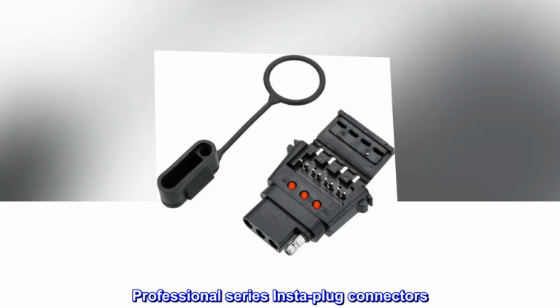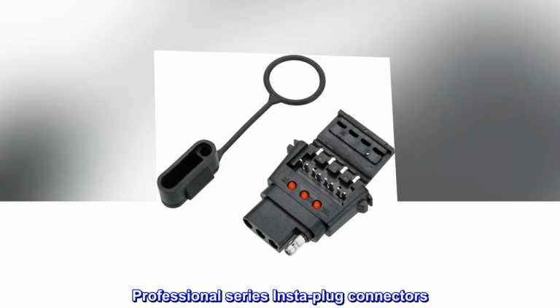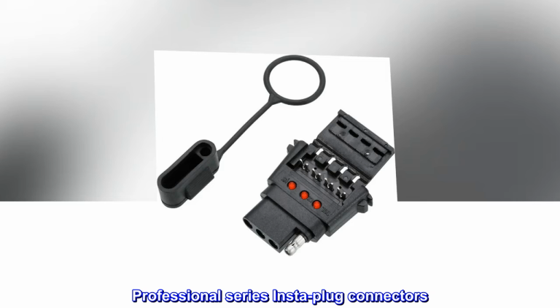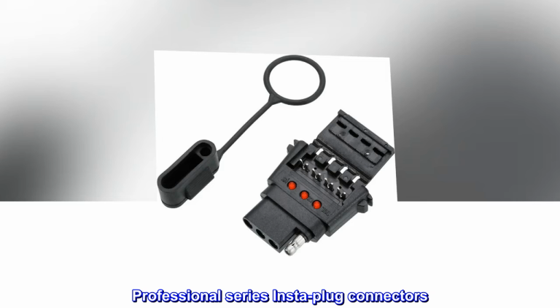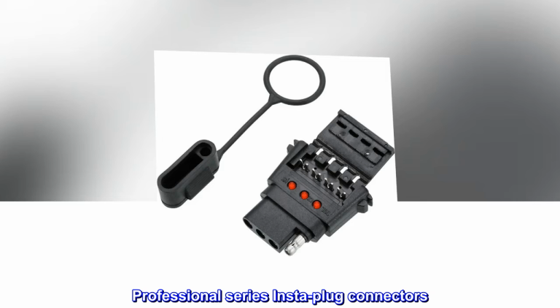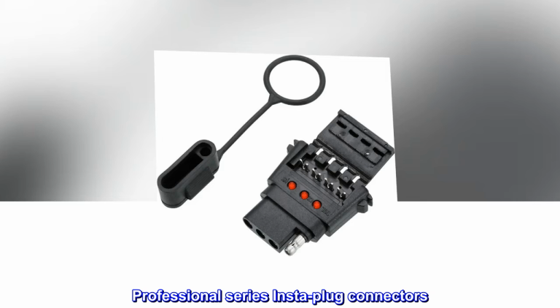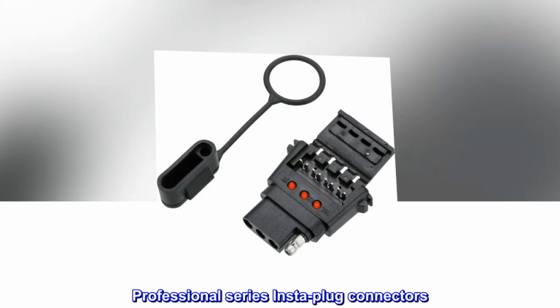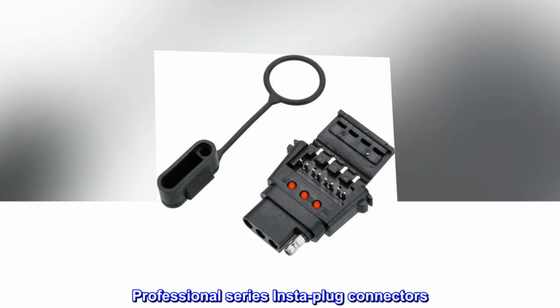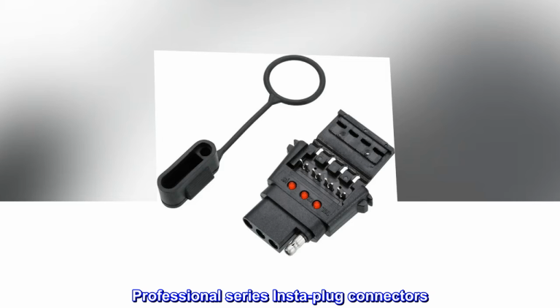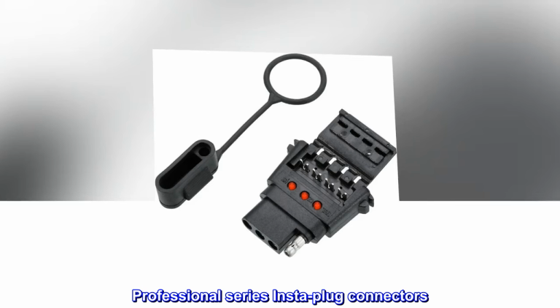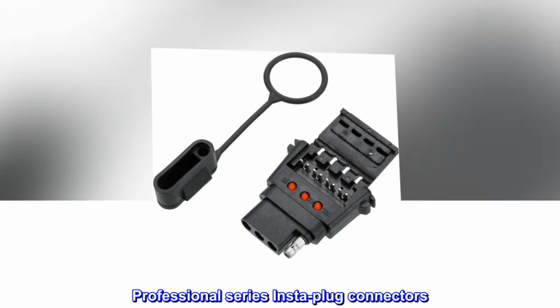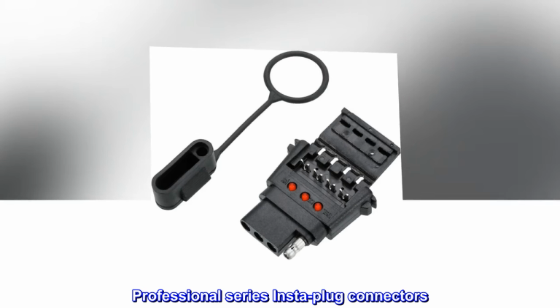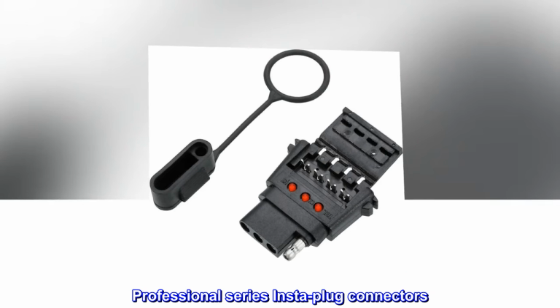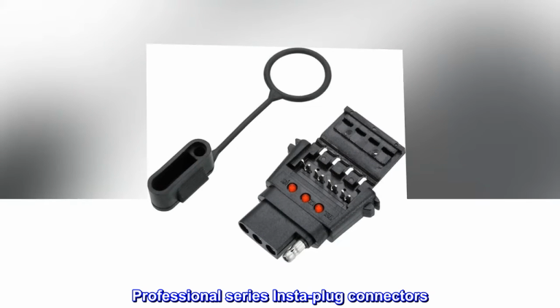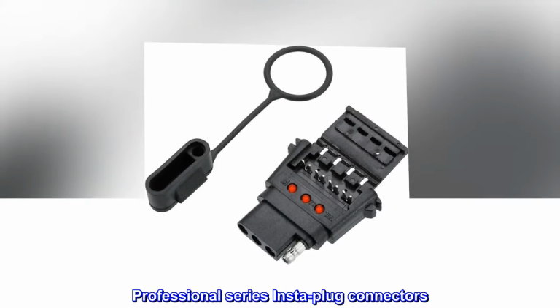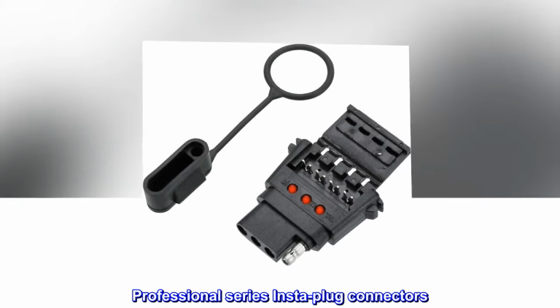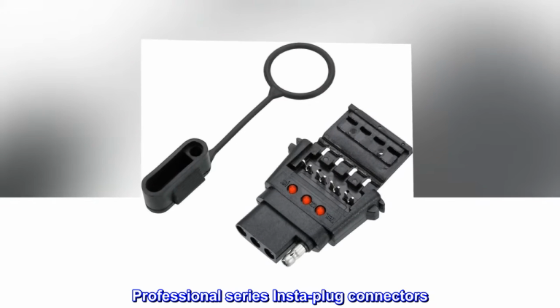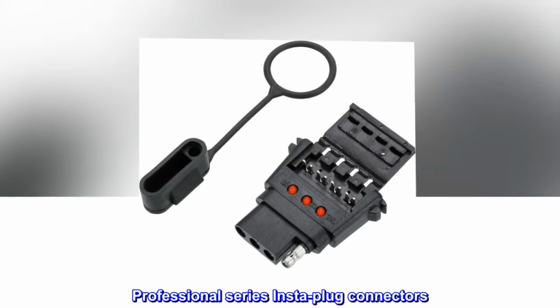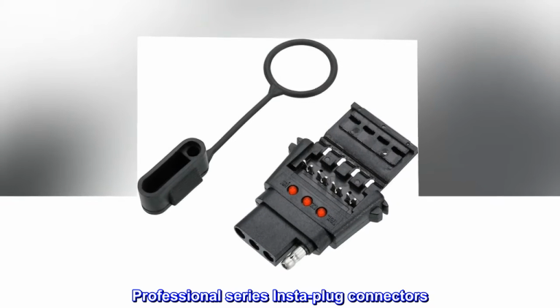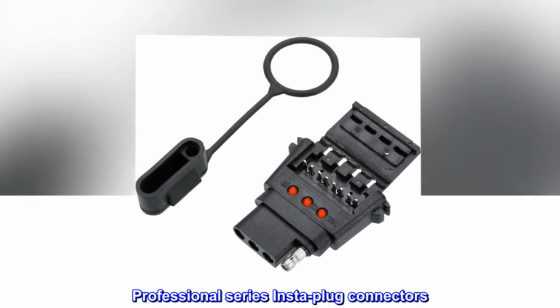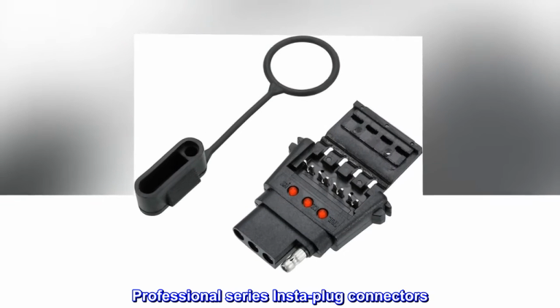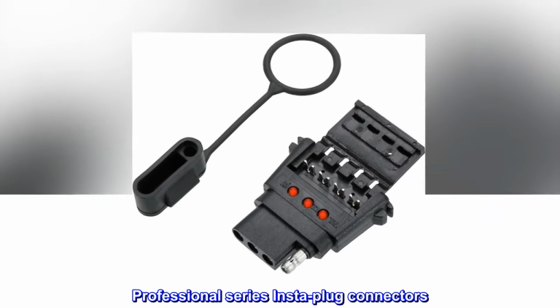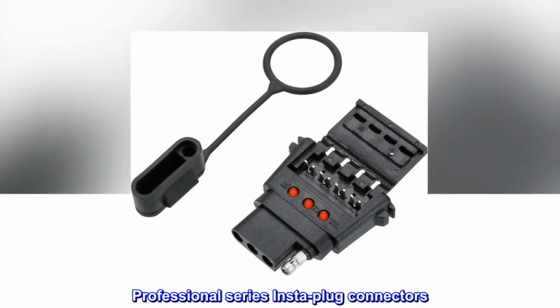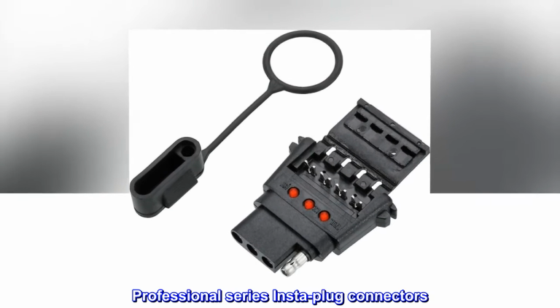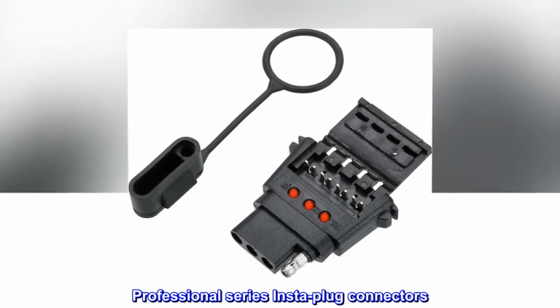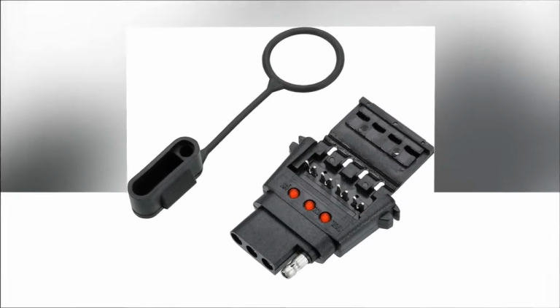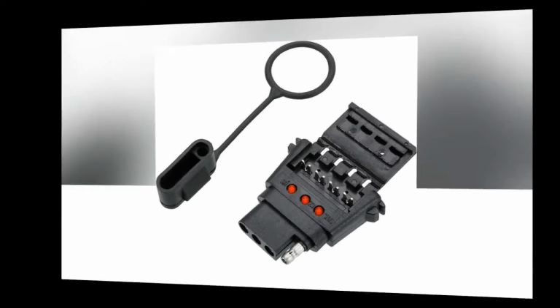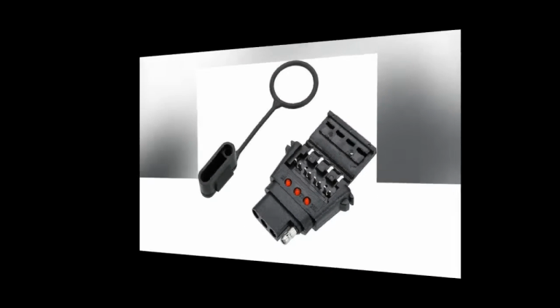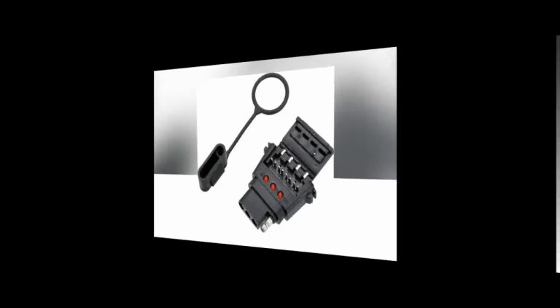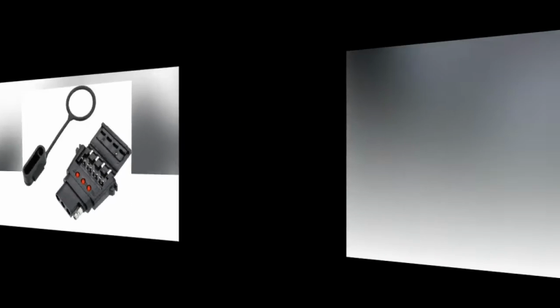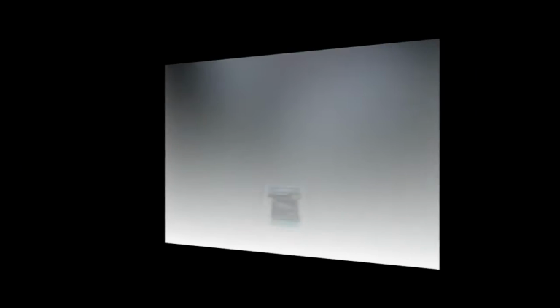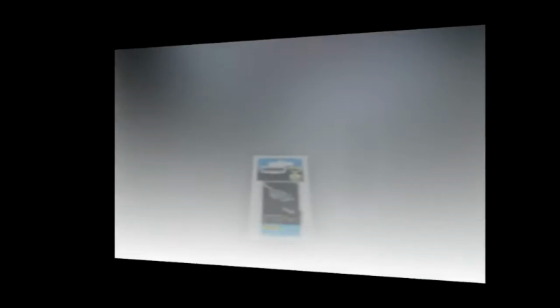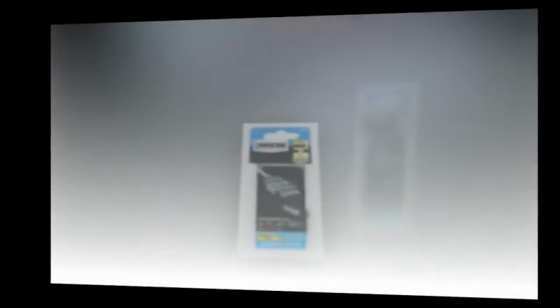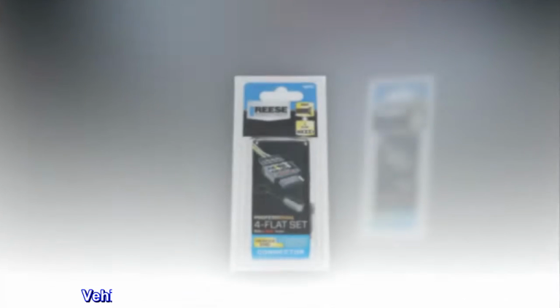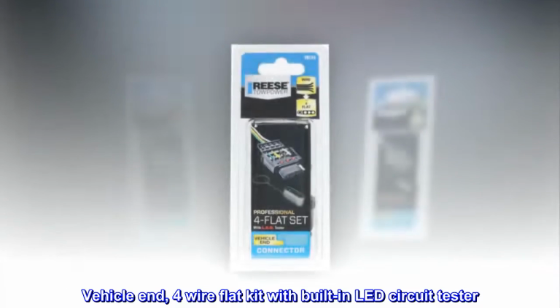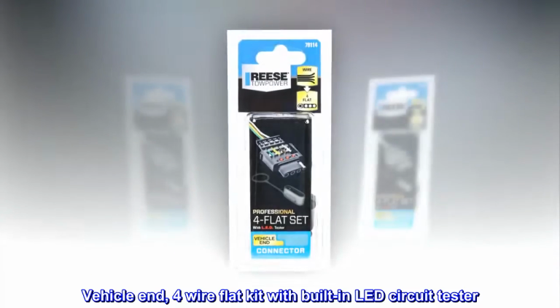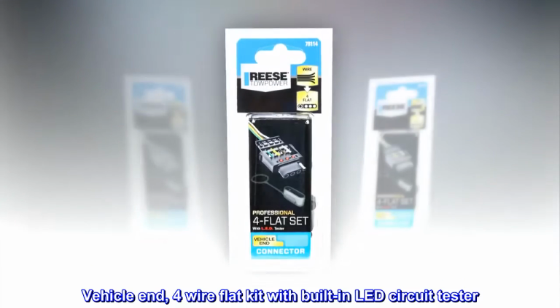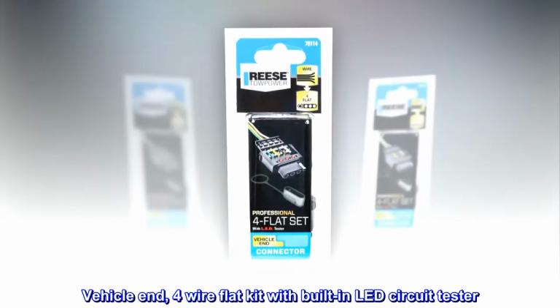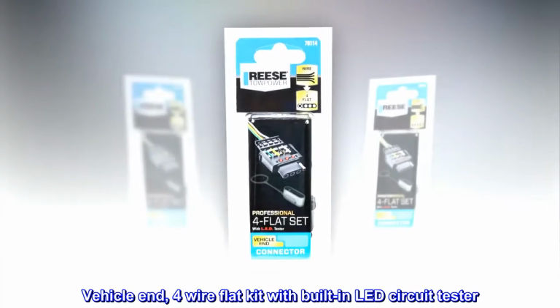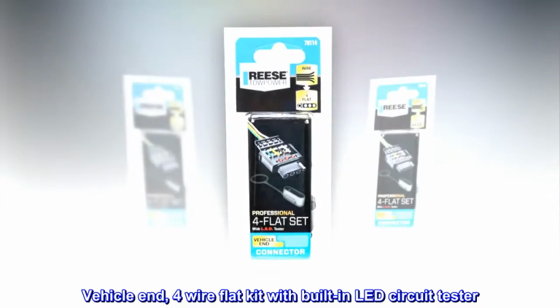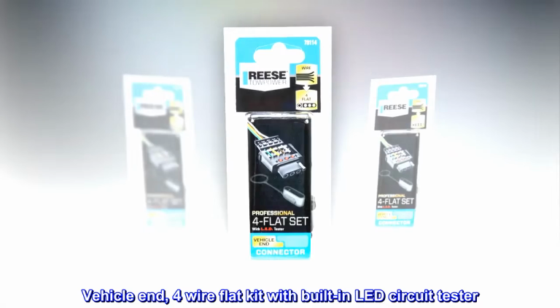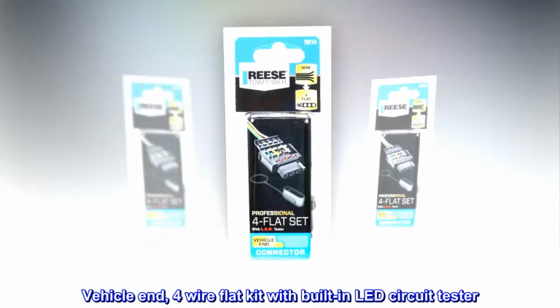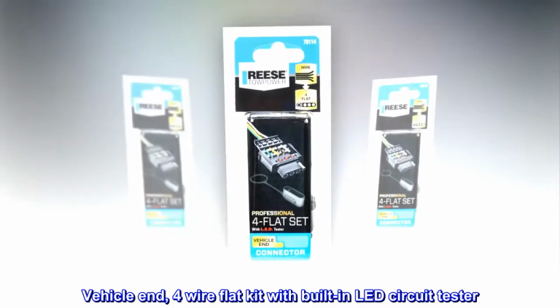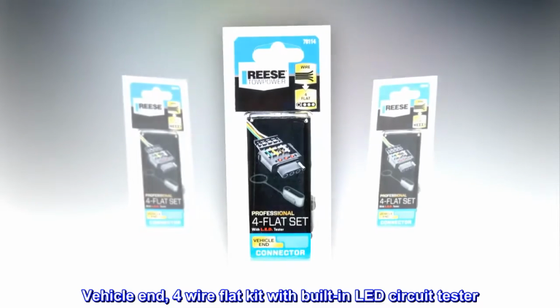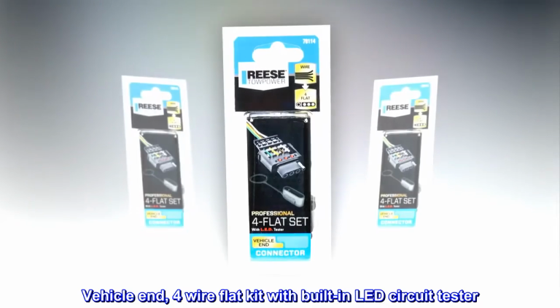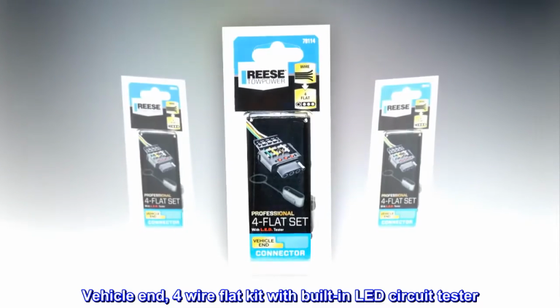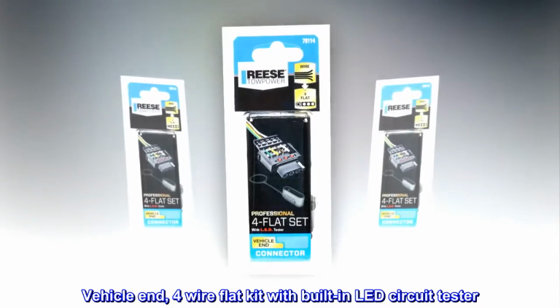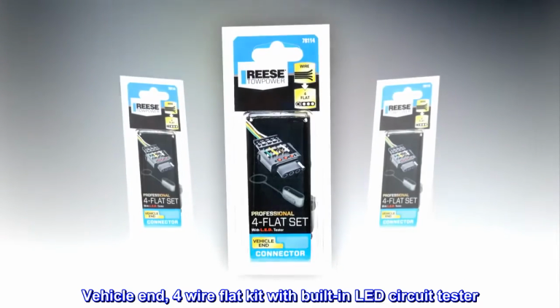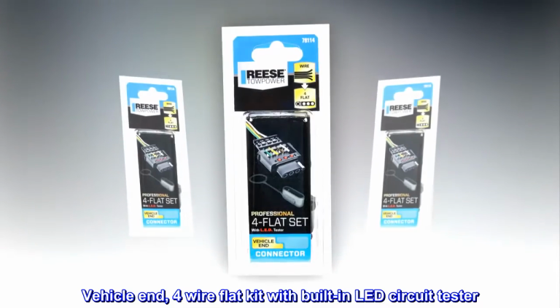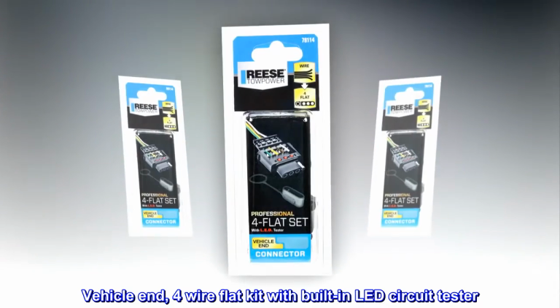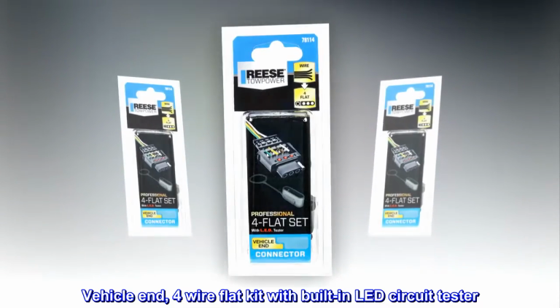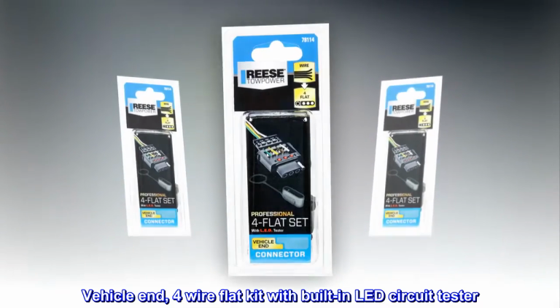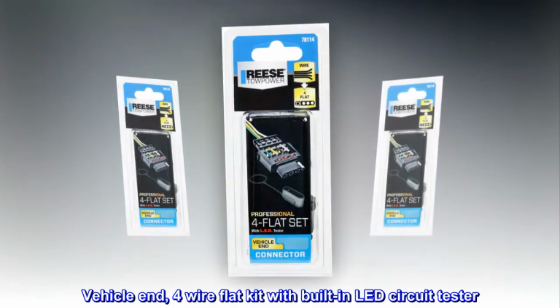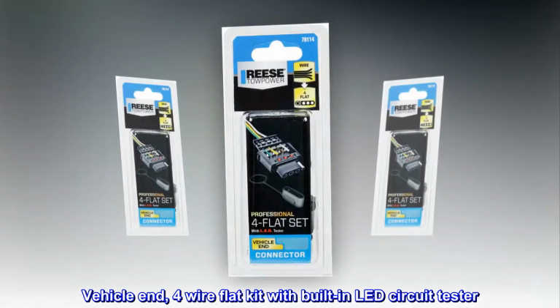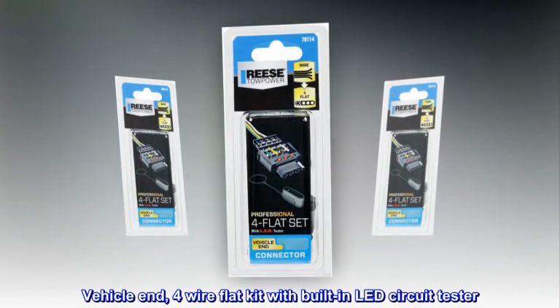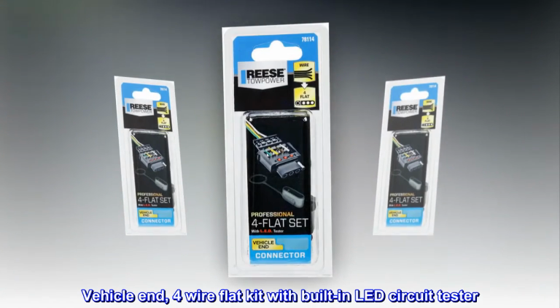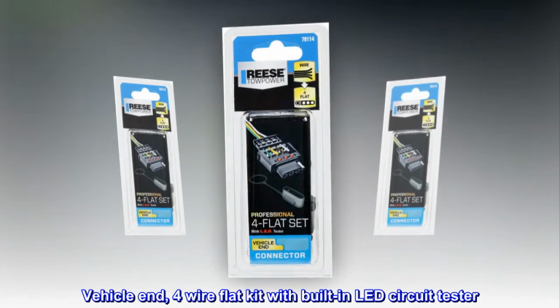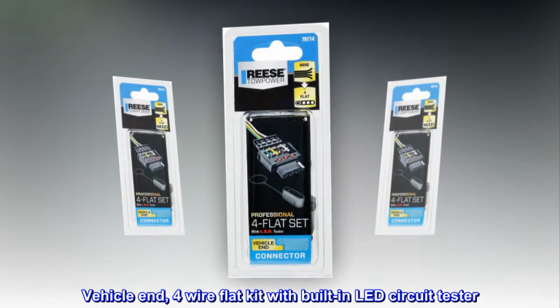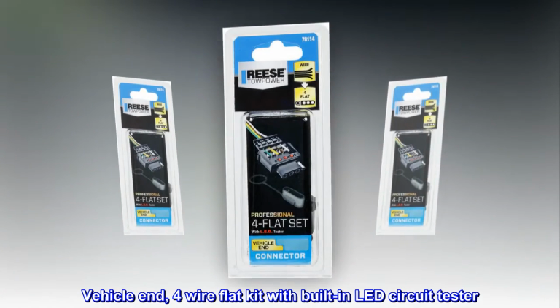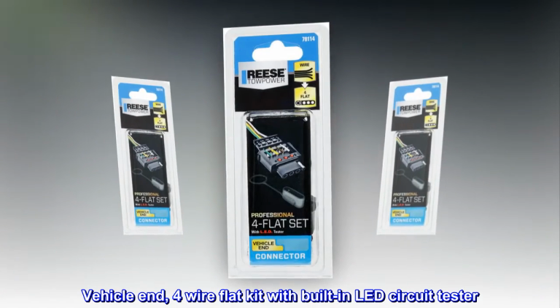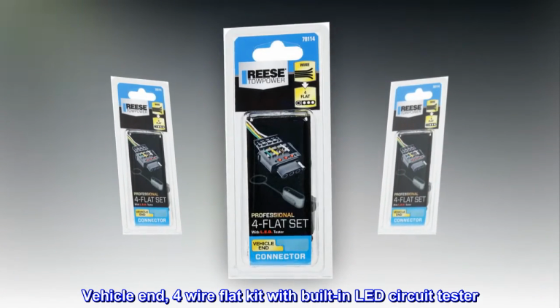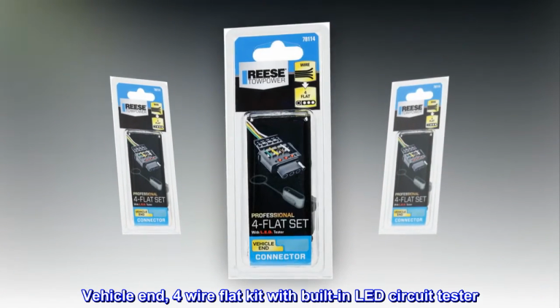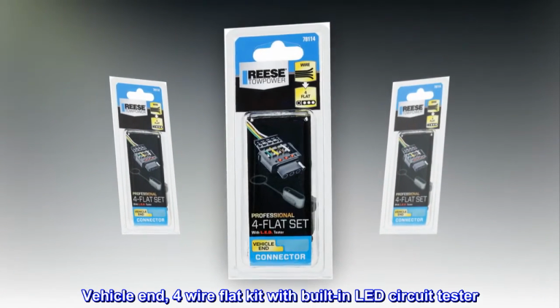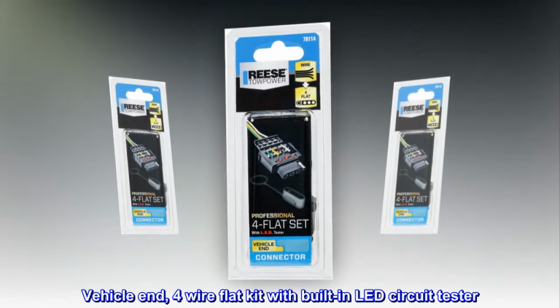Professional Series Insta-Plug Connectors. Vehicle End, 4-Wire Flat Kit with Built-In LED Circuit Tester.